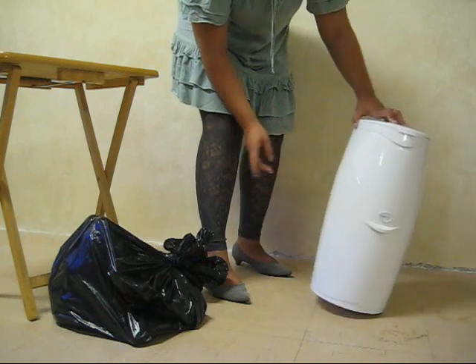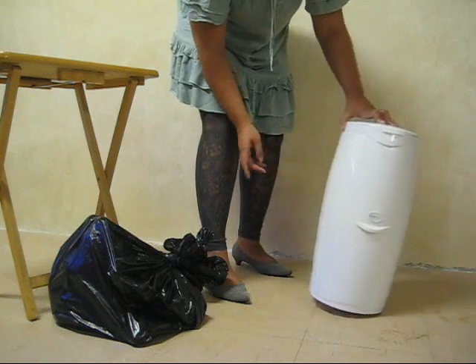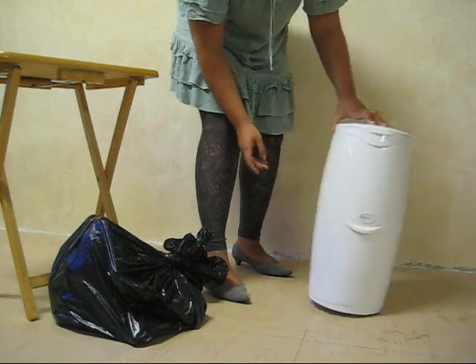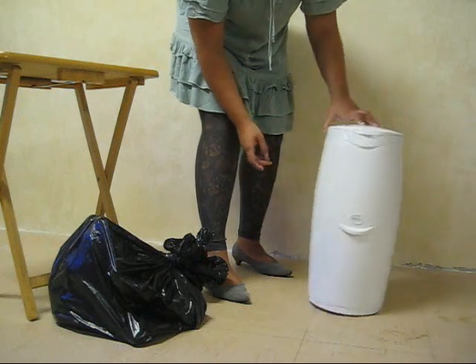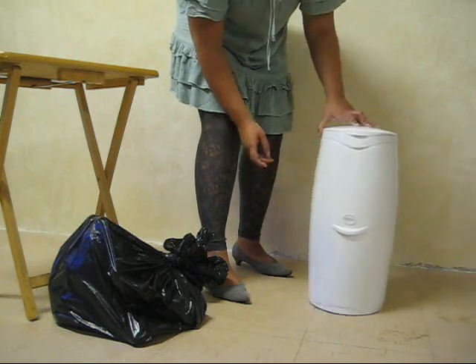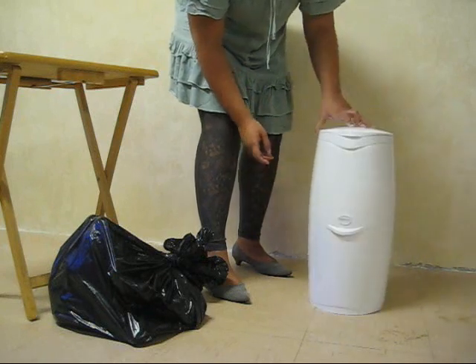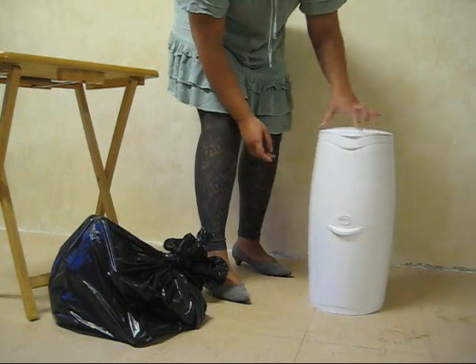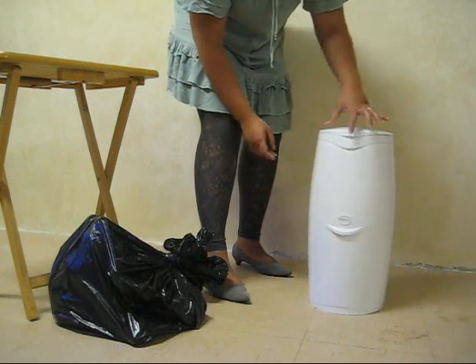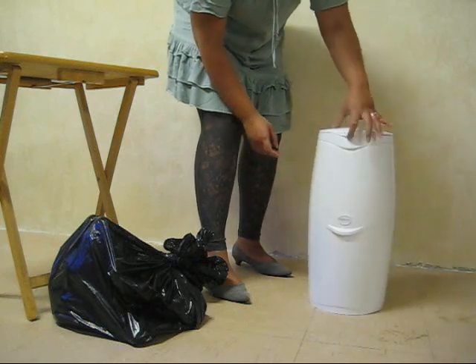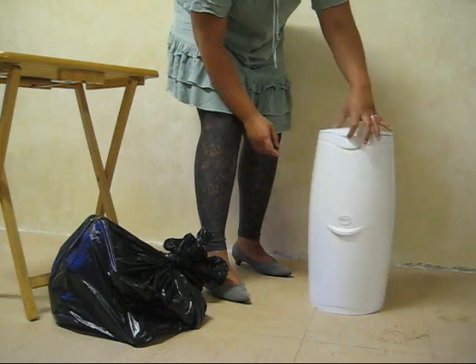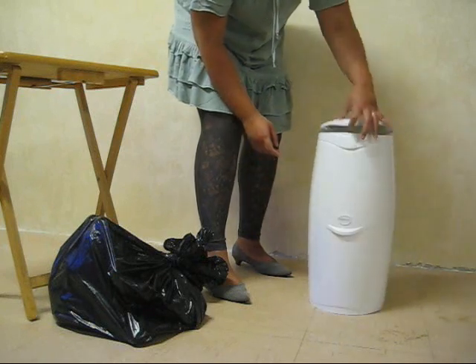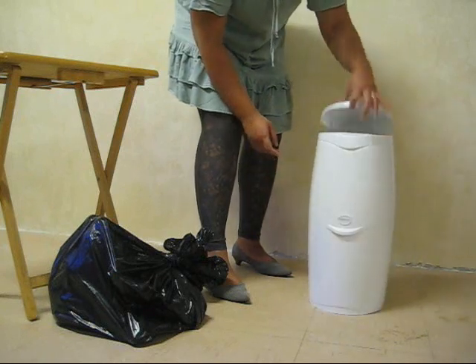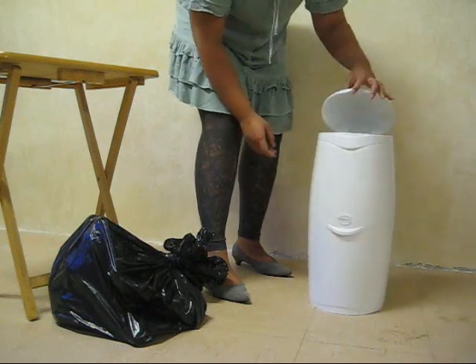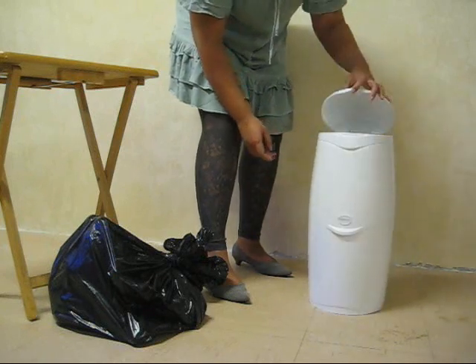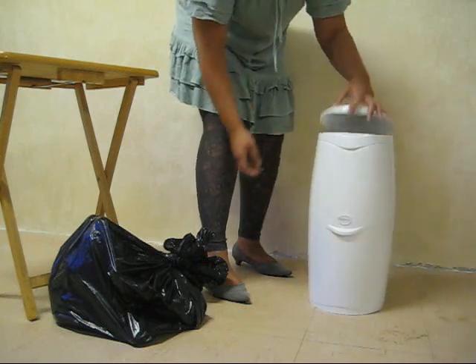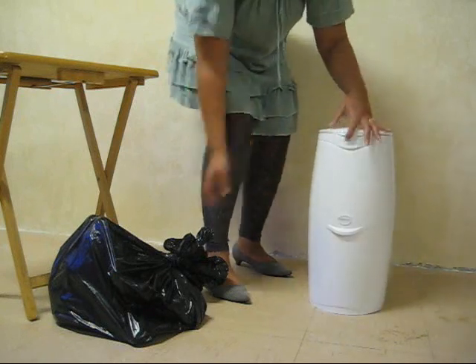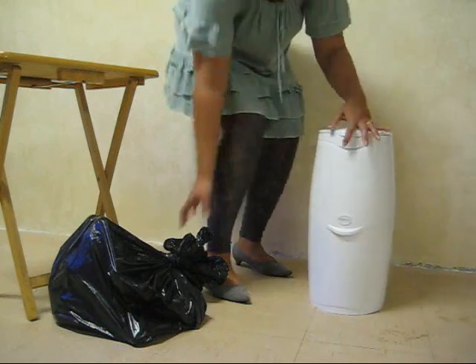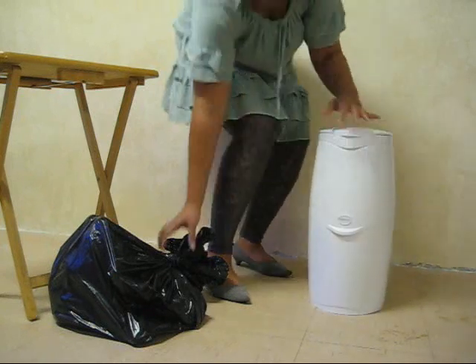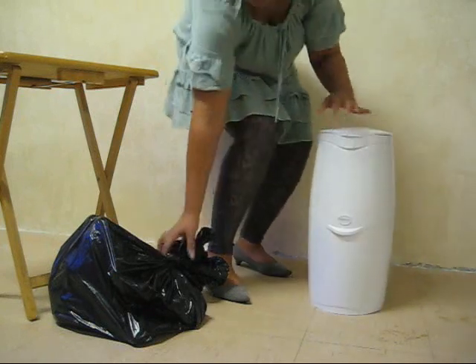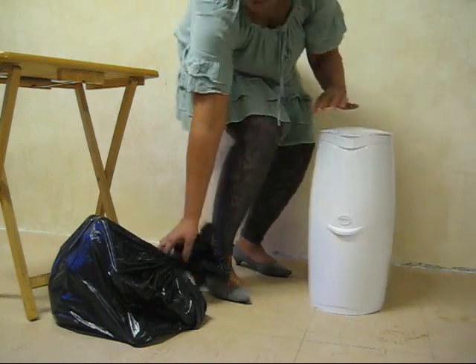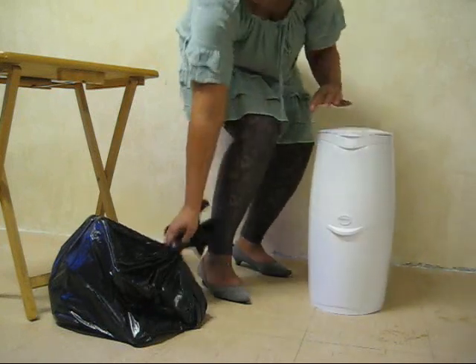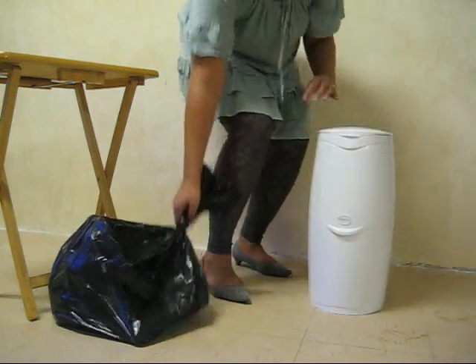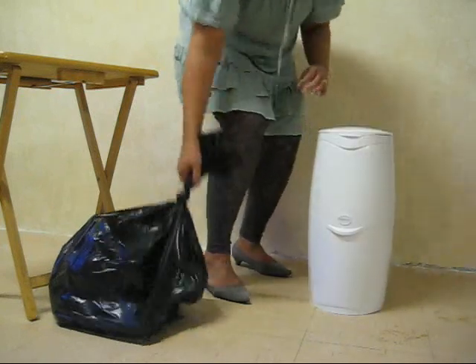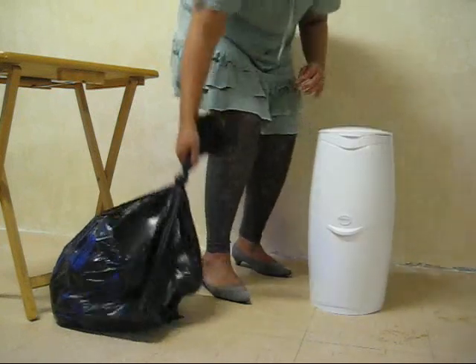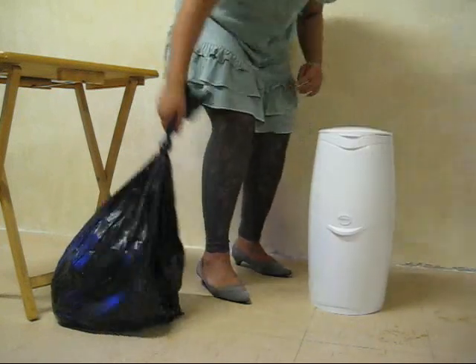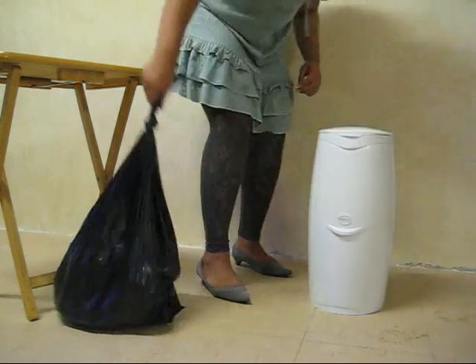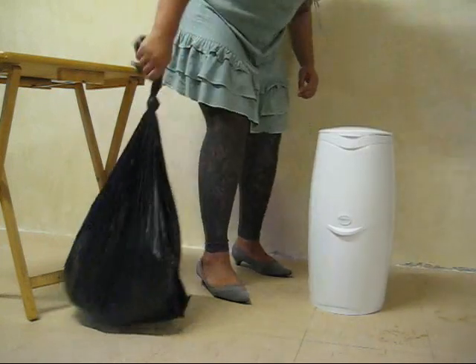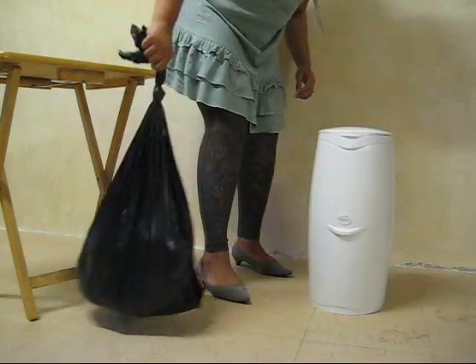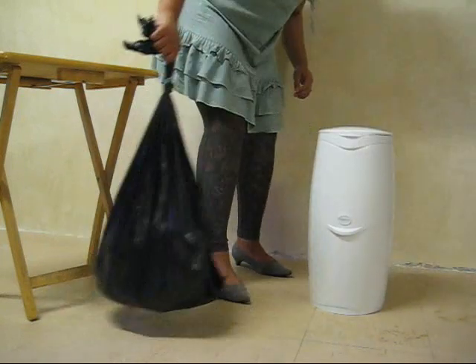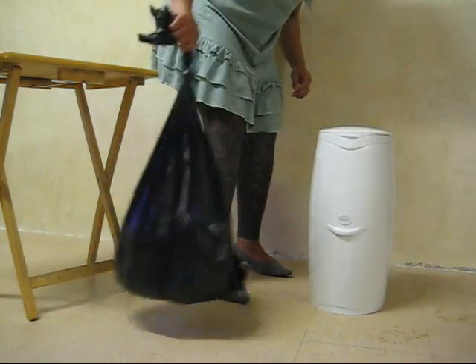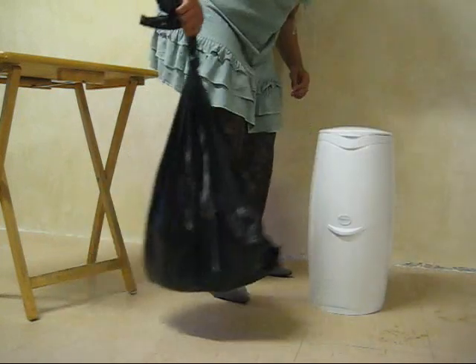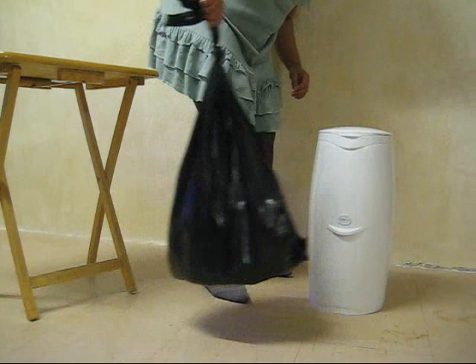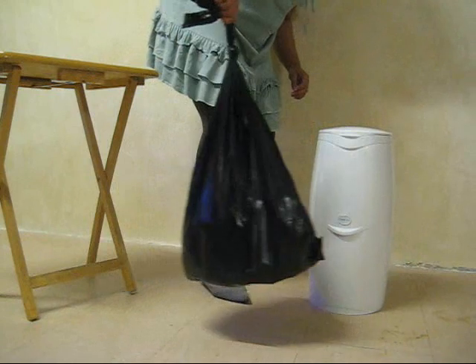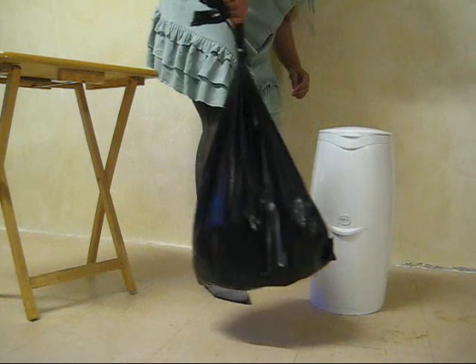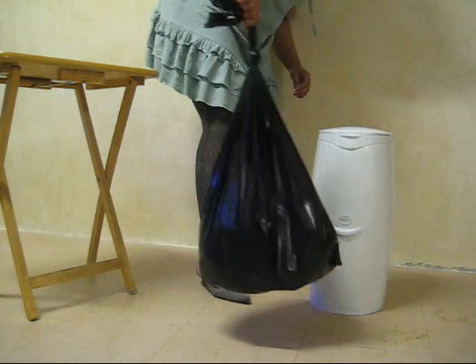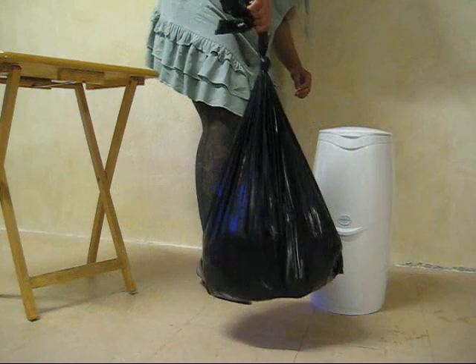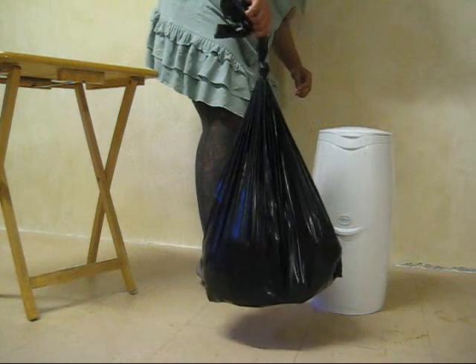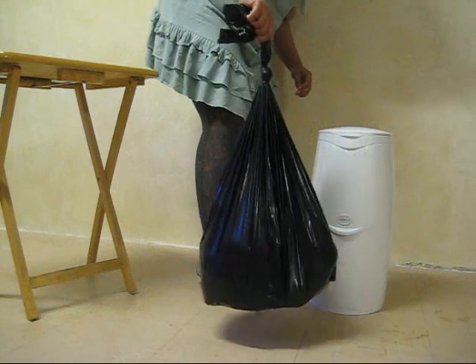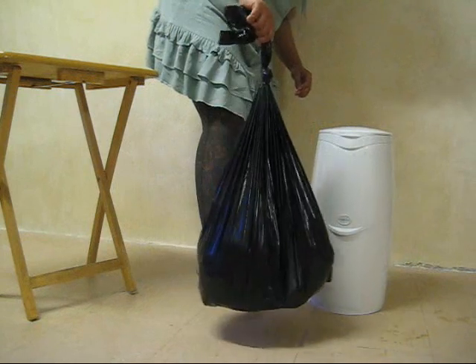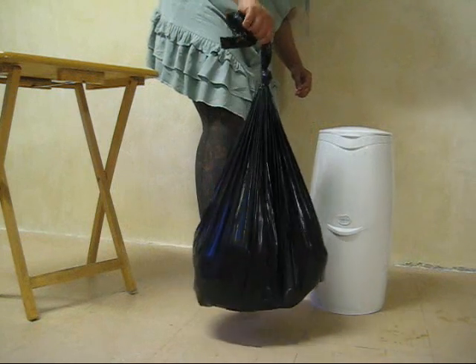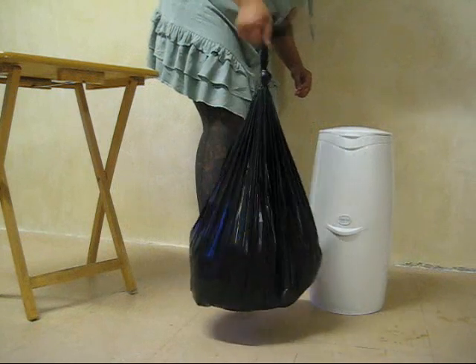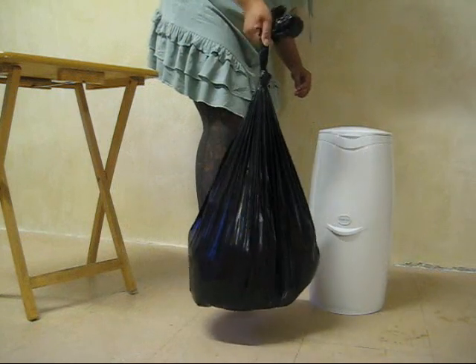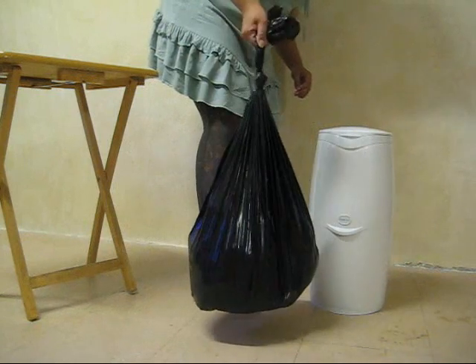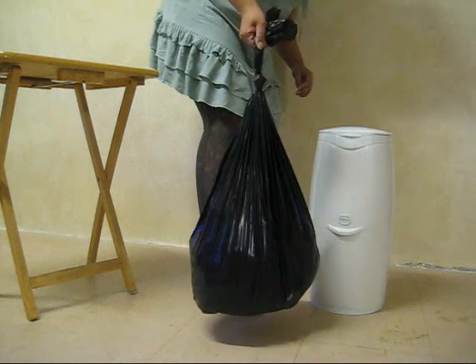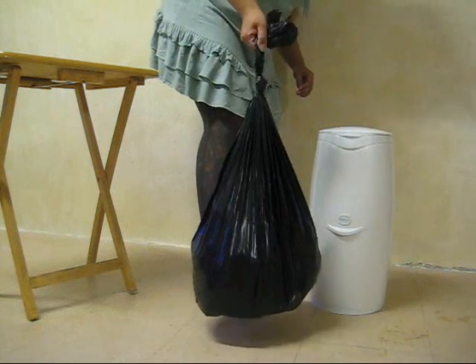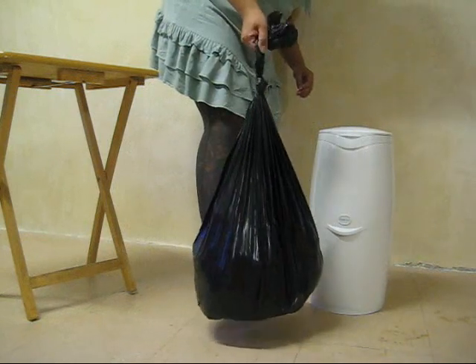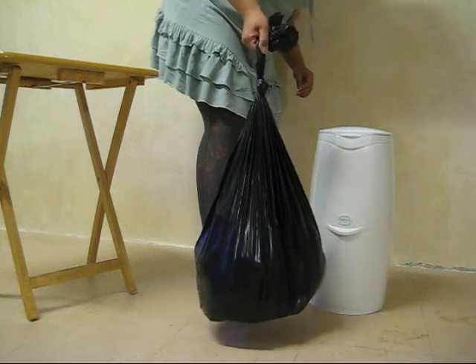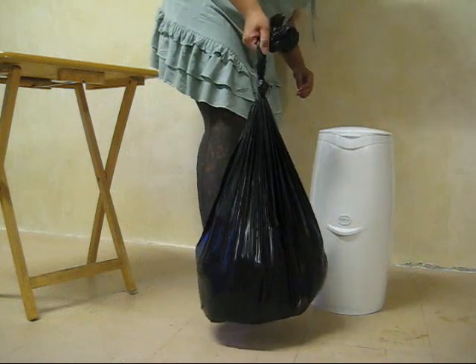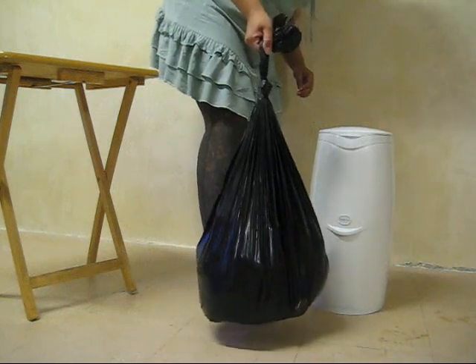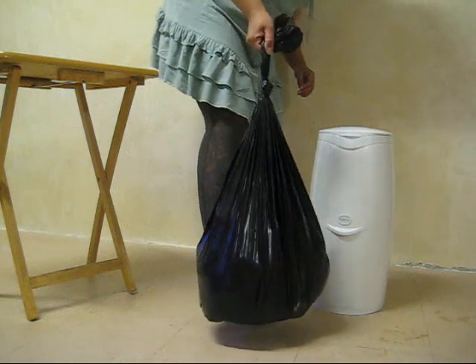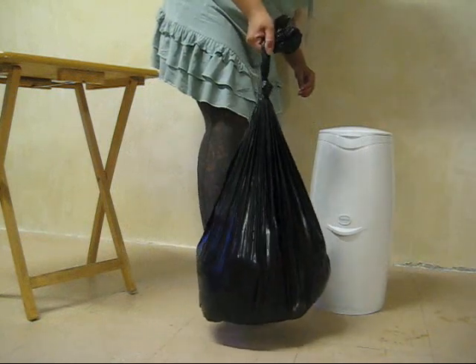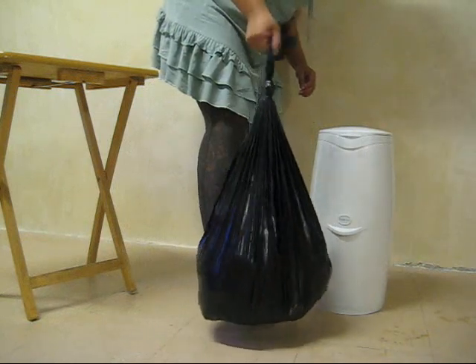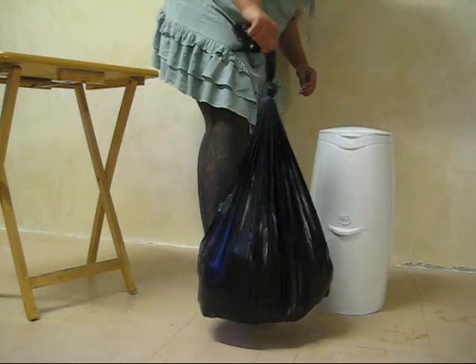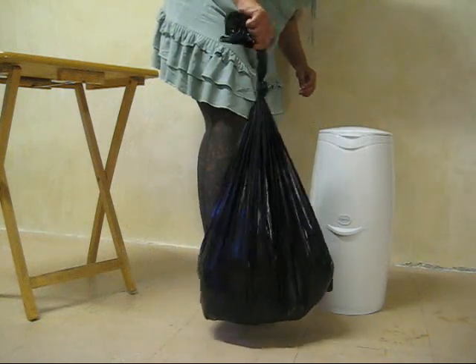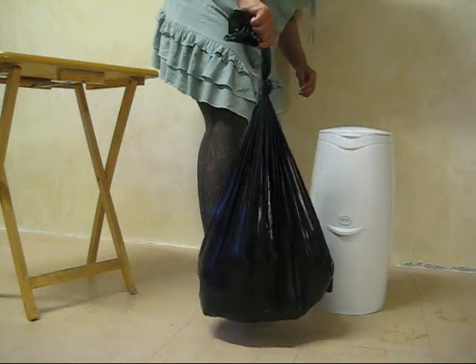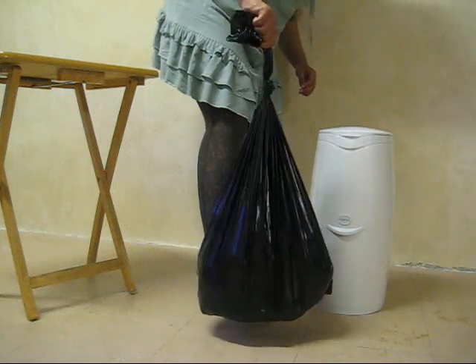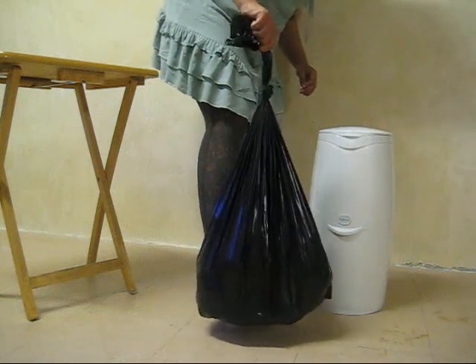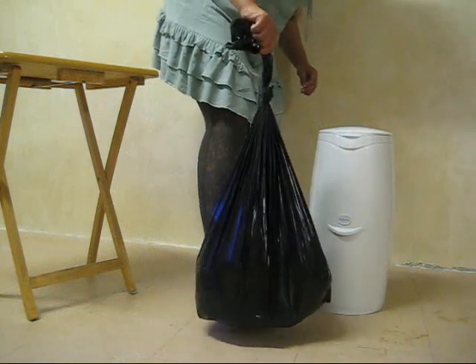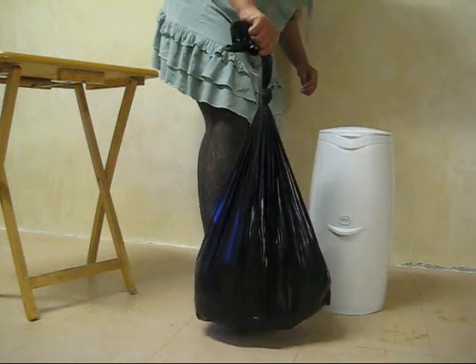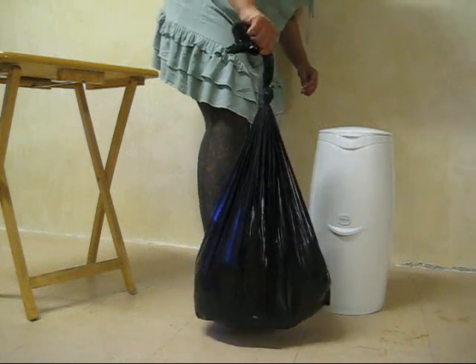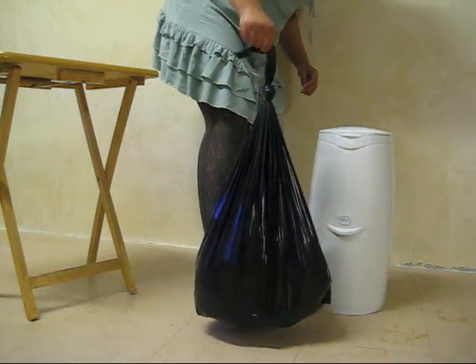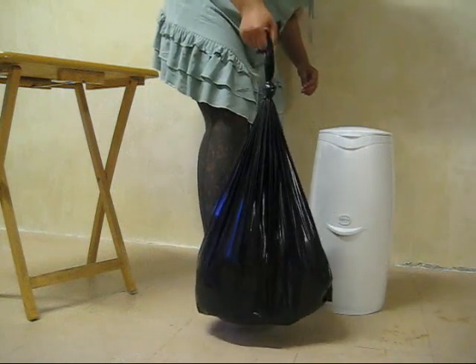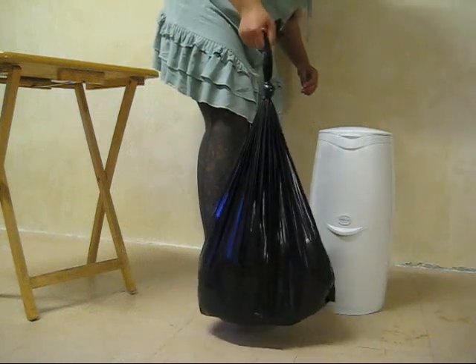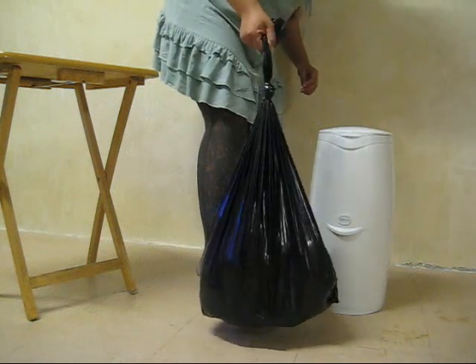When it's all filled up, you can take it out again. Just remember to tie the top of the bag and then throw it away with your regular trash.